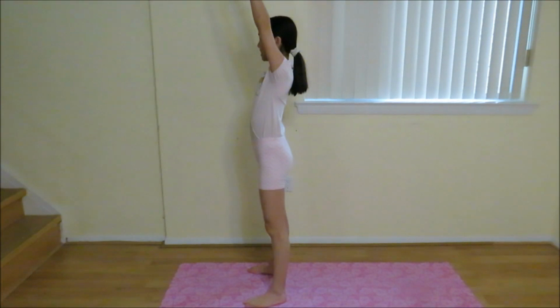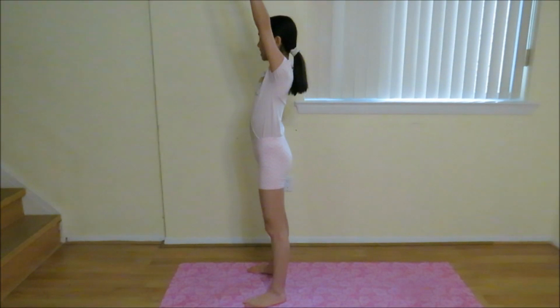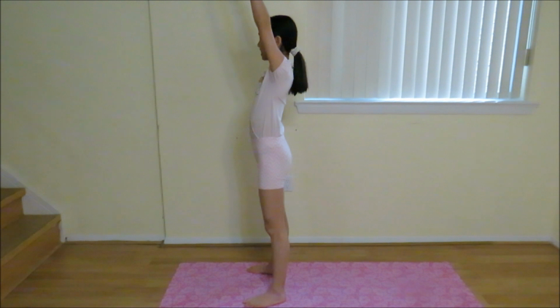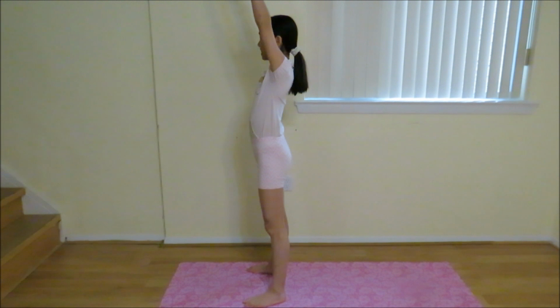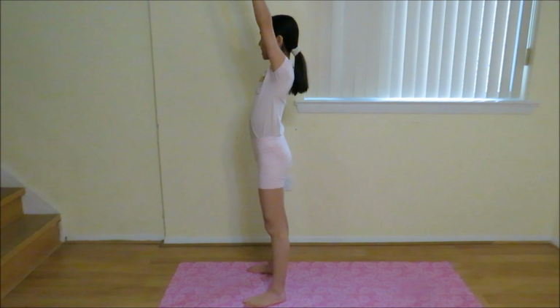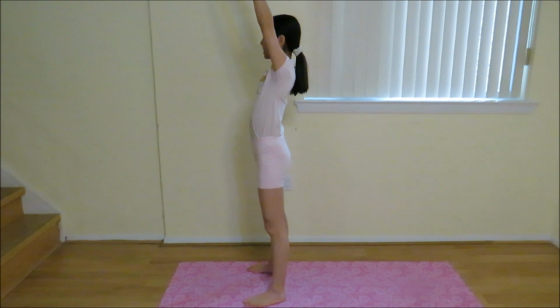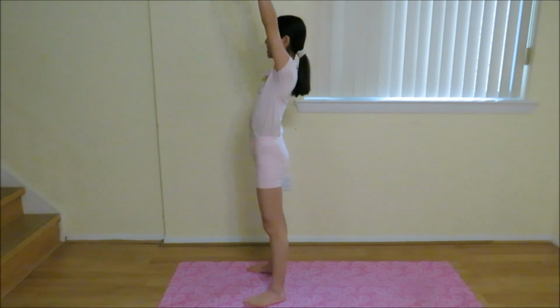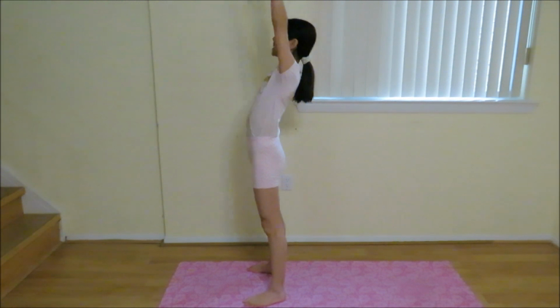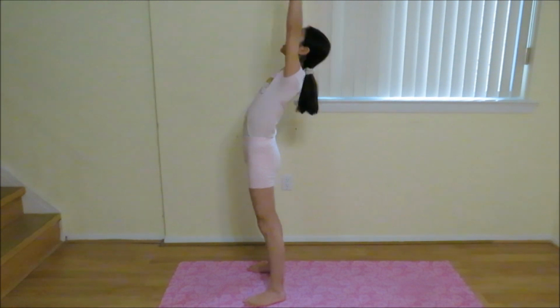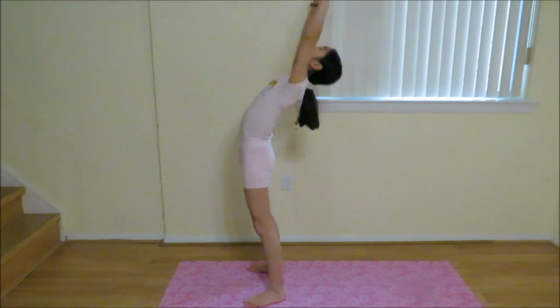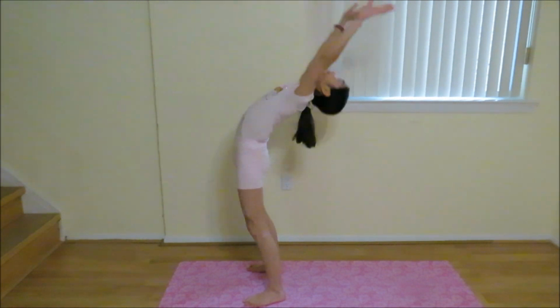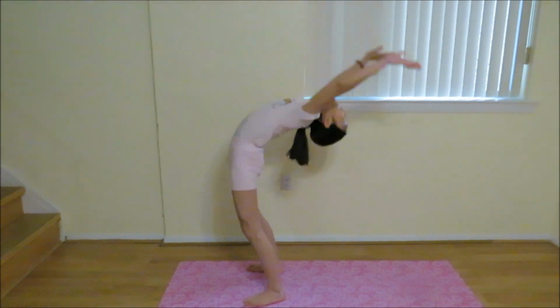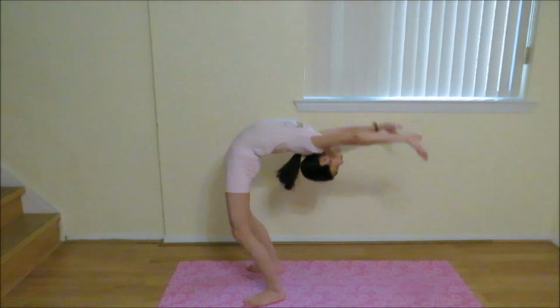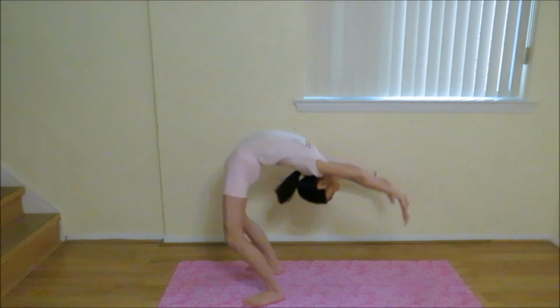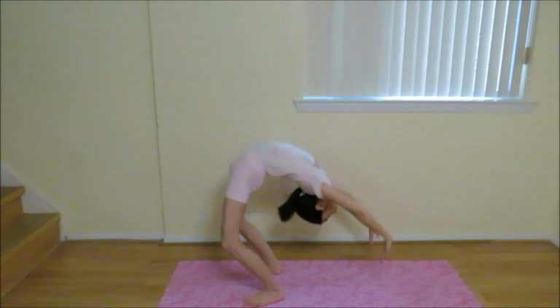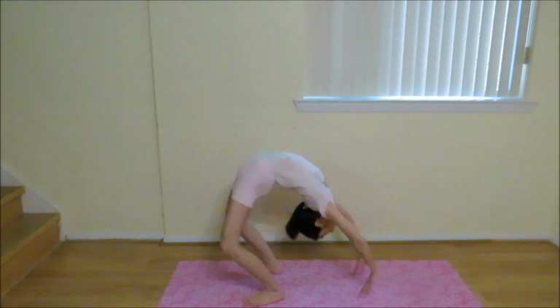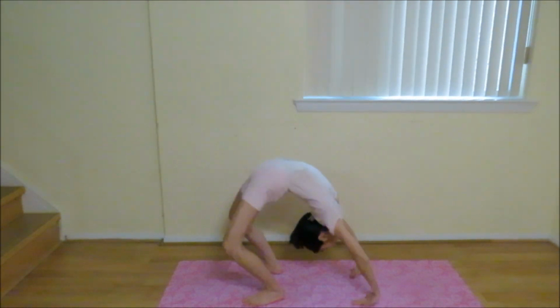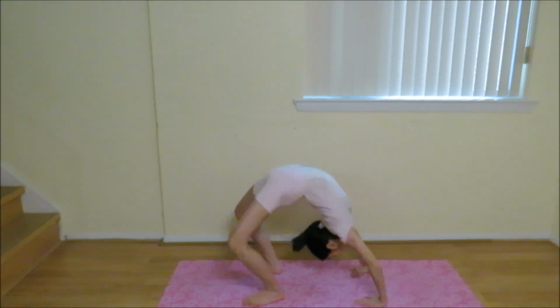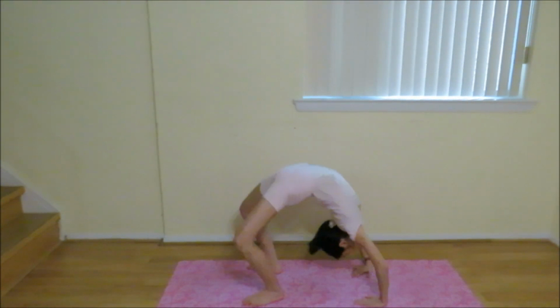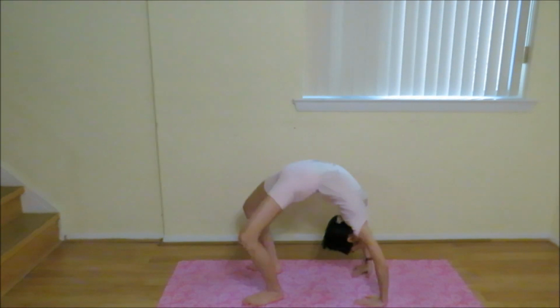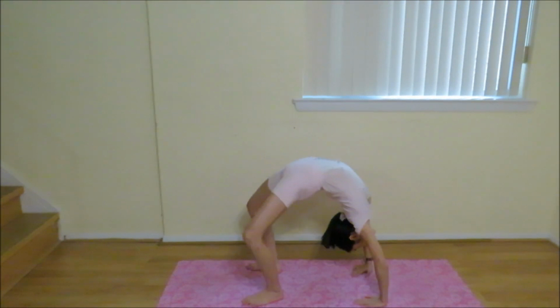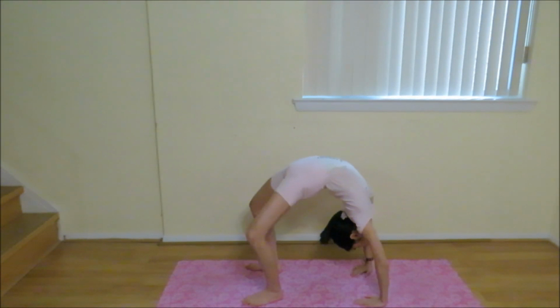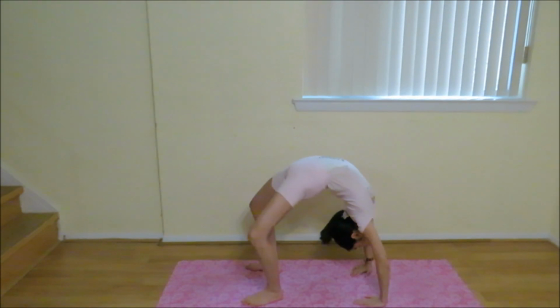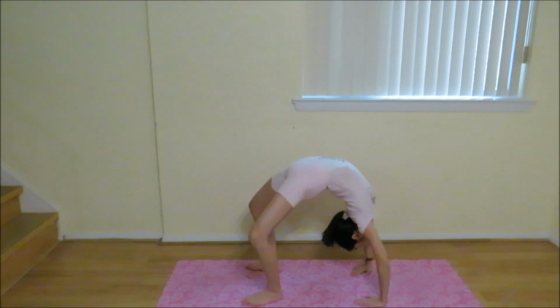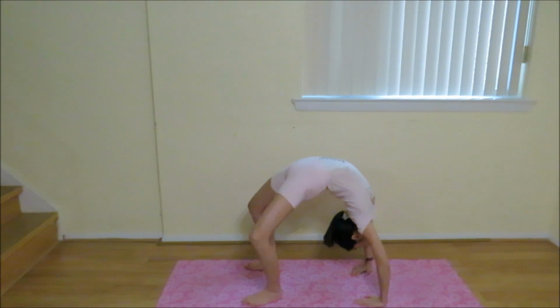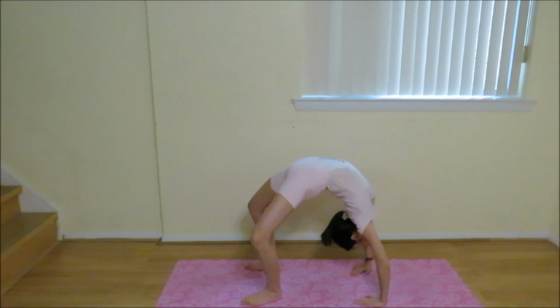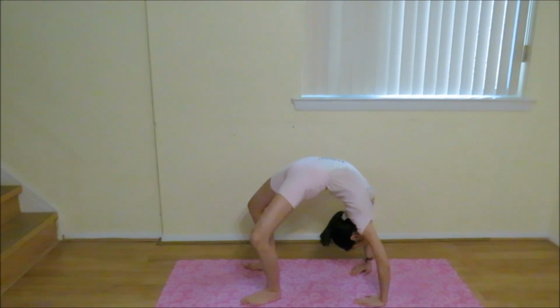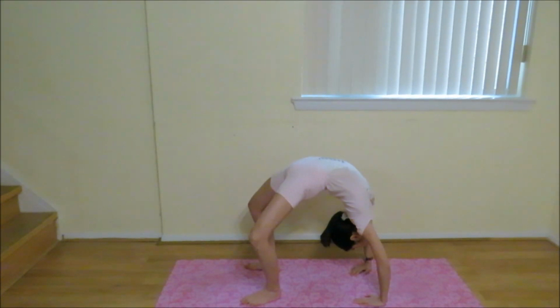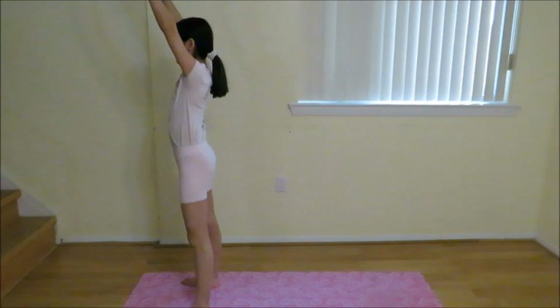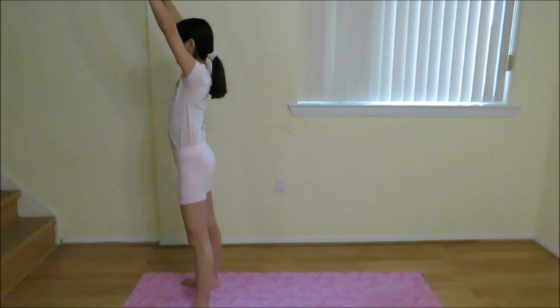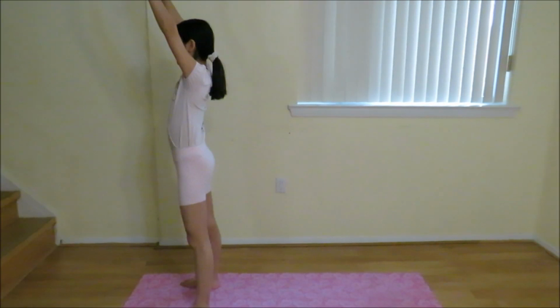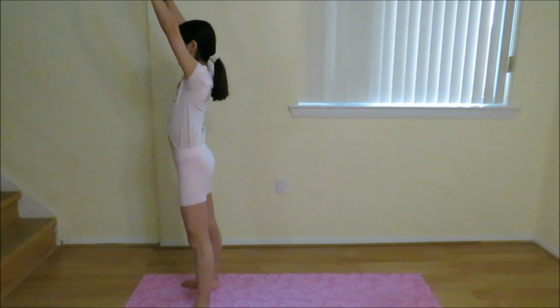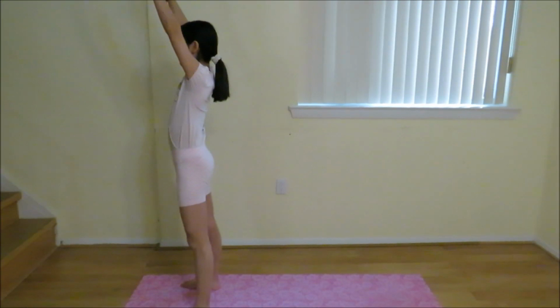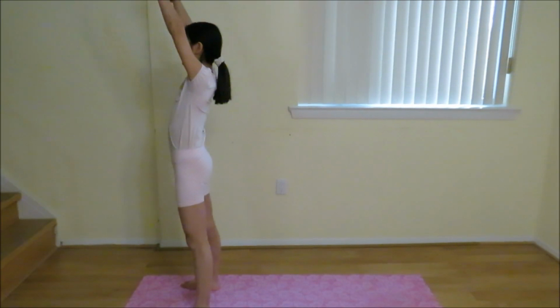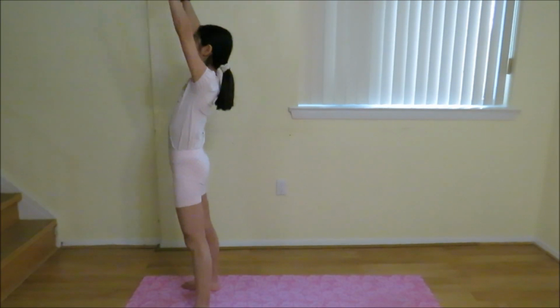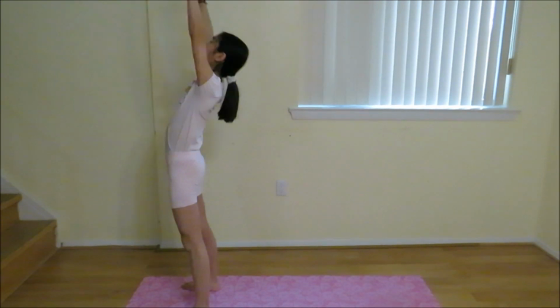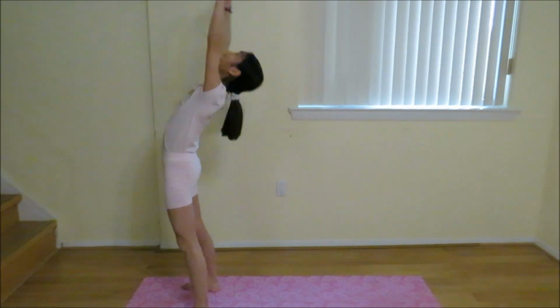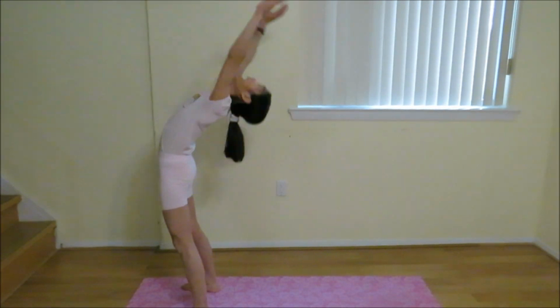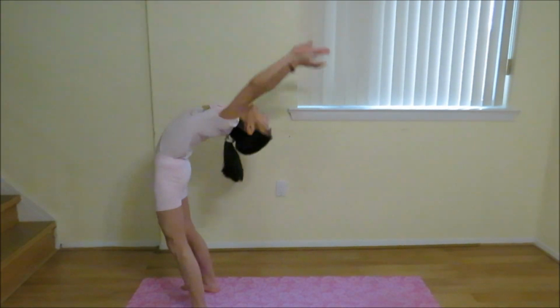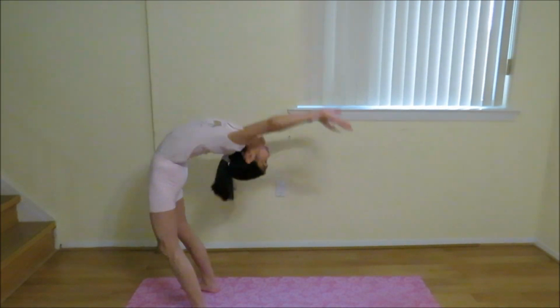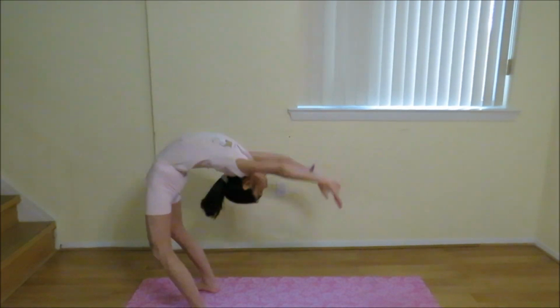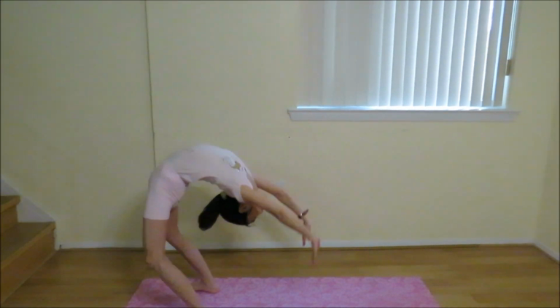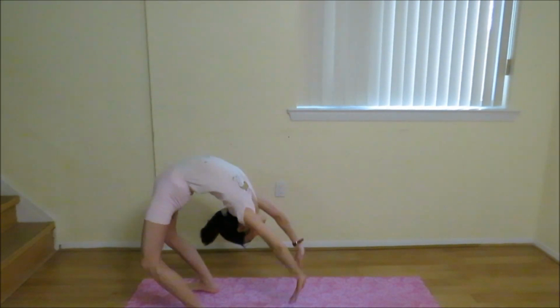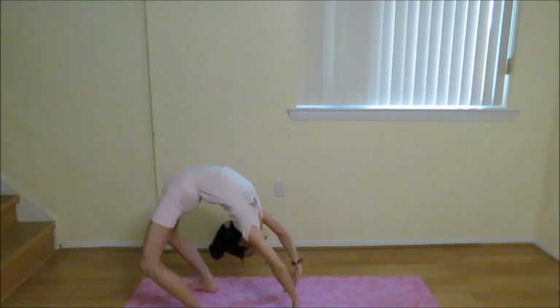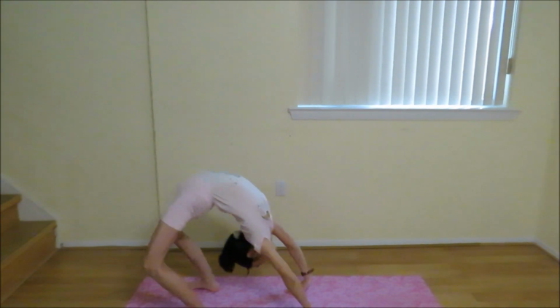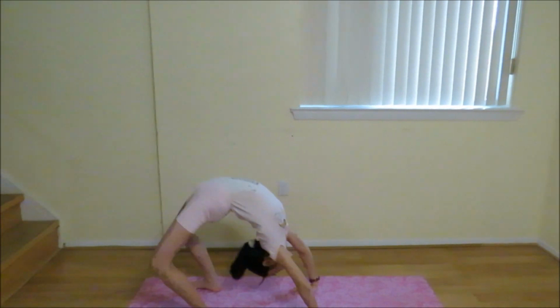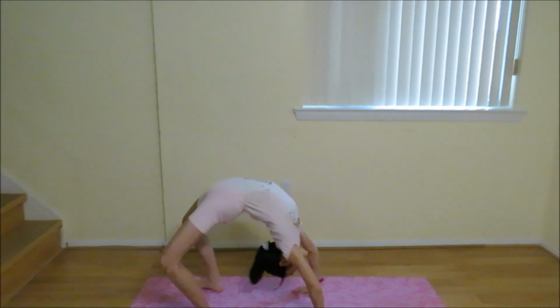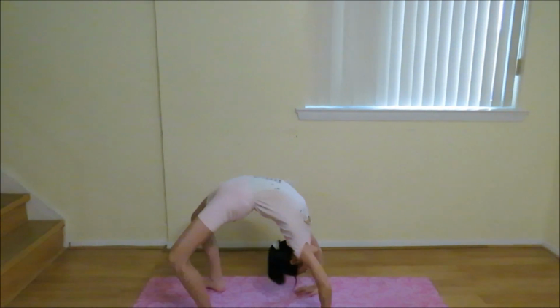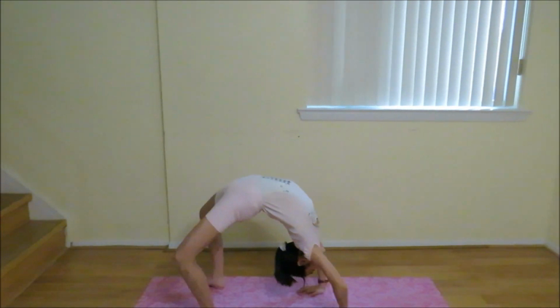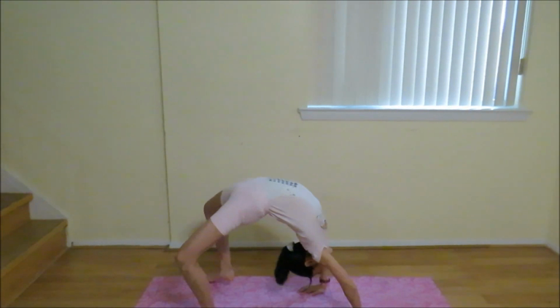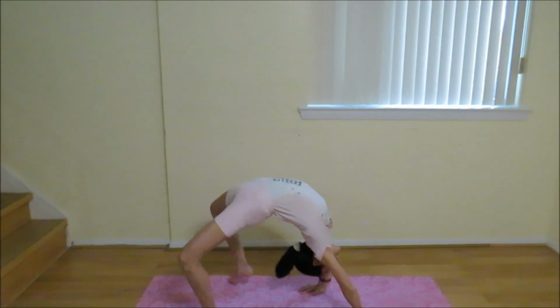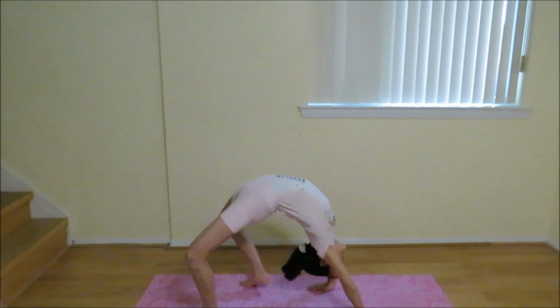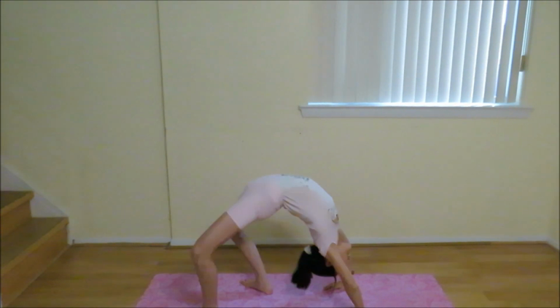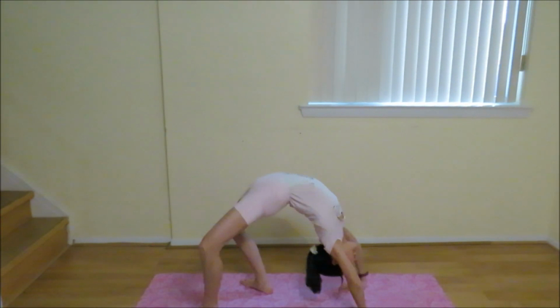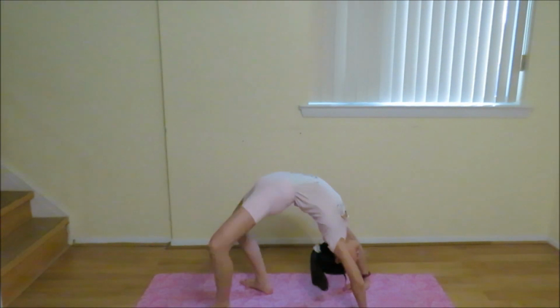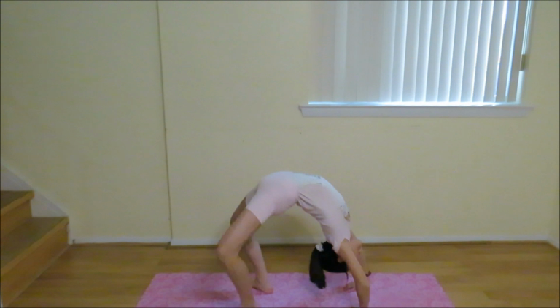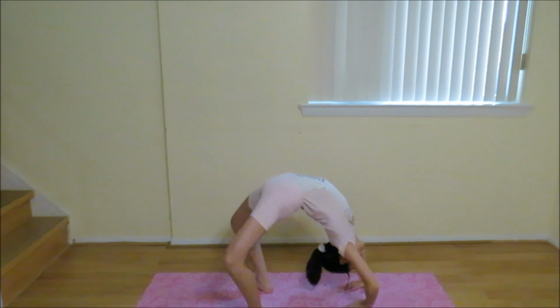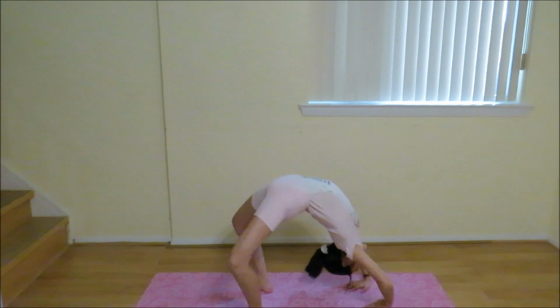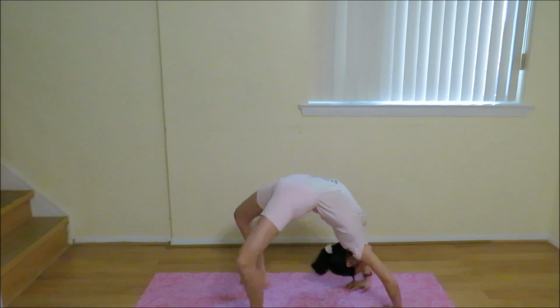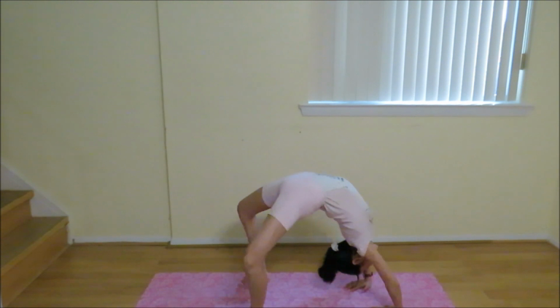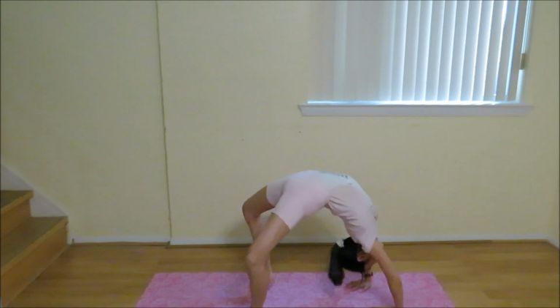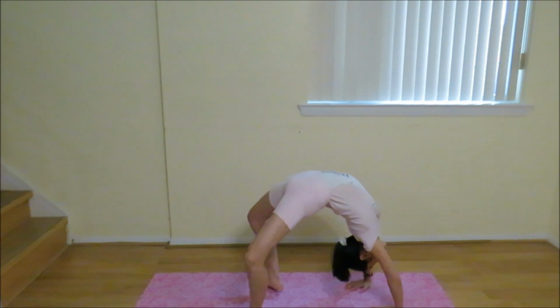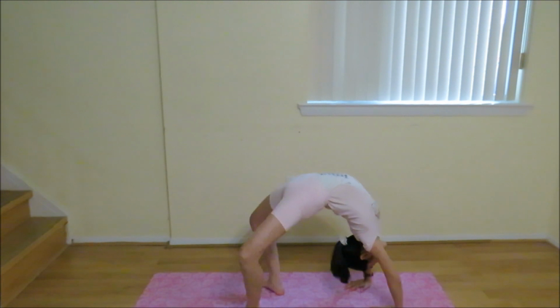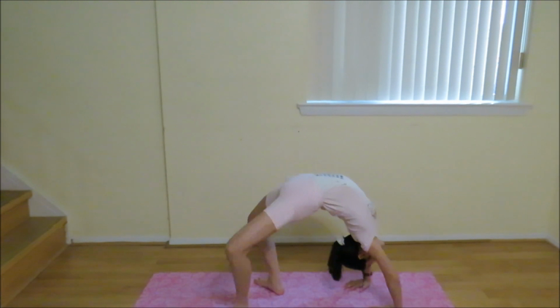Before starting, you should already know how to do a bridge. The first step is to try to get comfortable walking in a bridge.